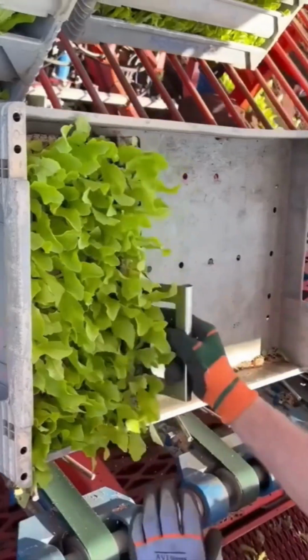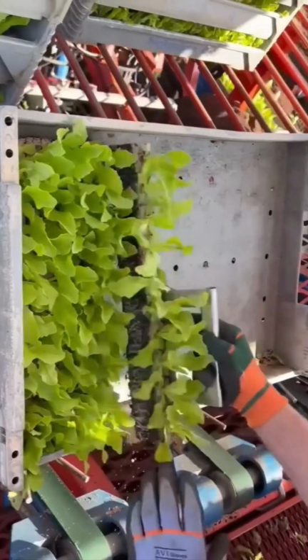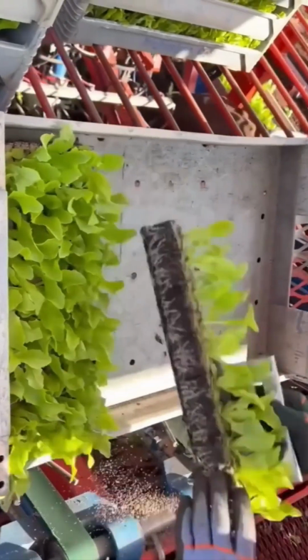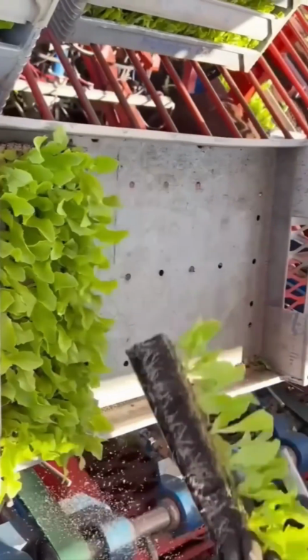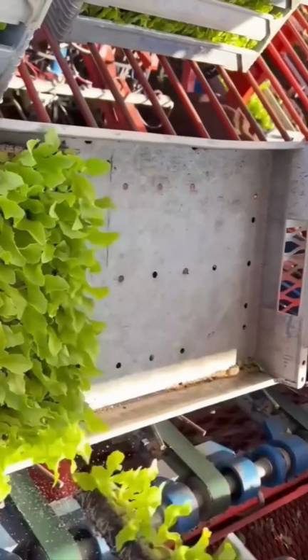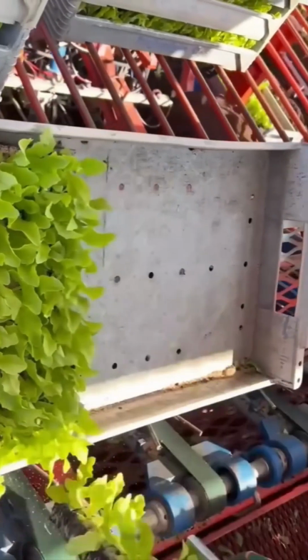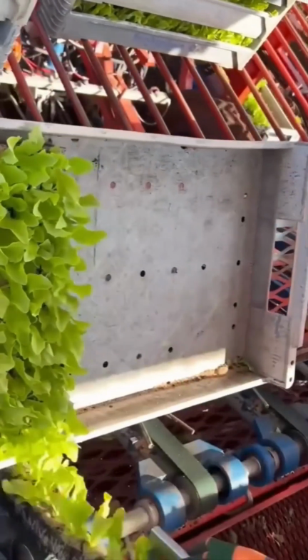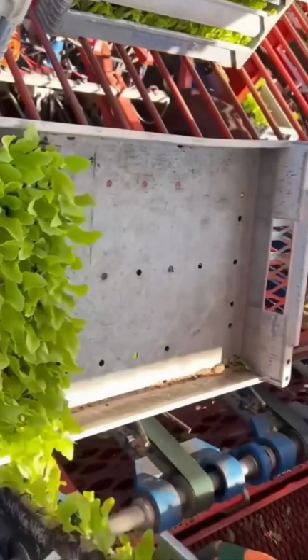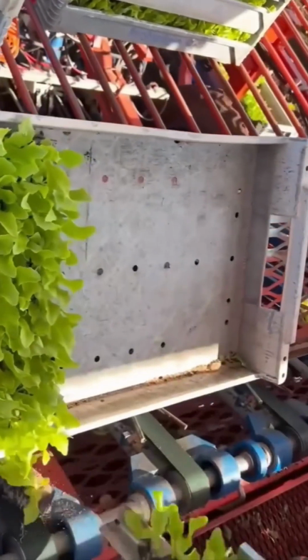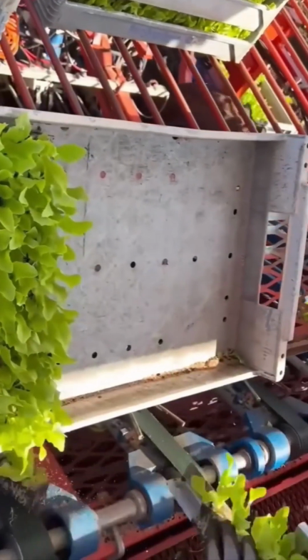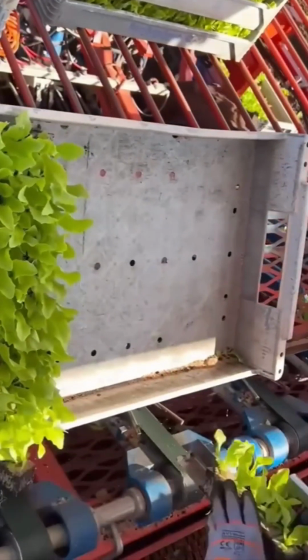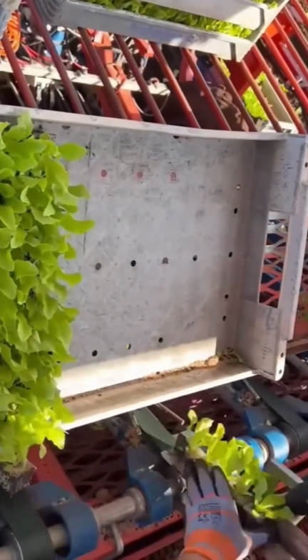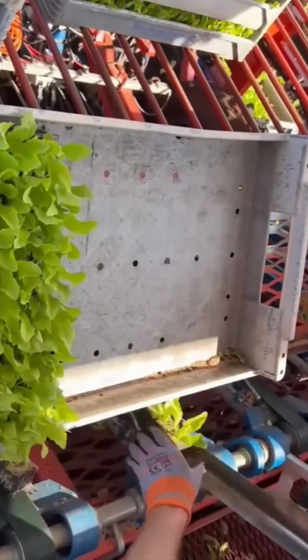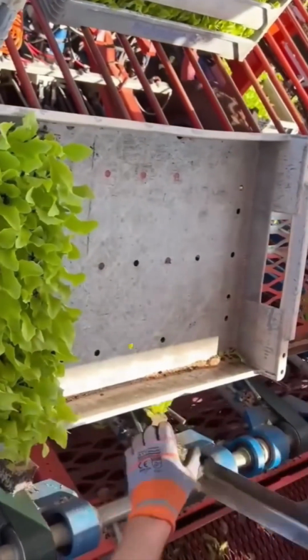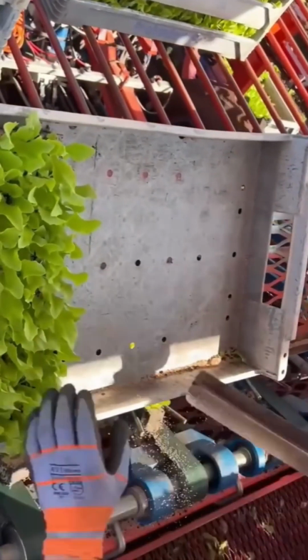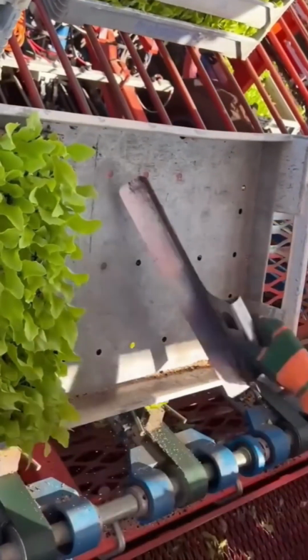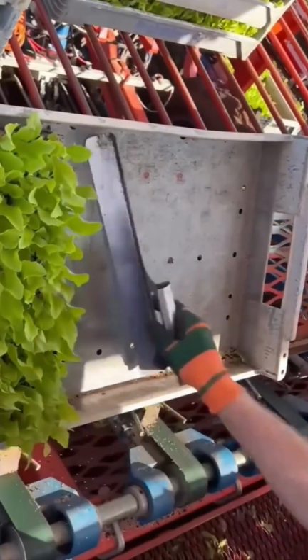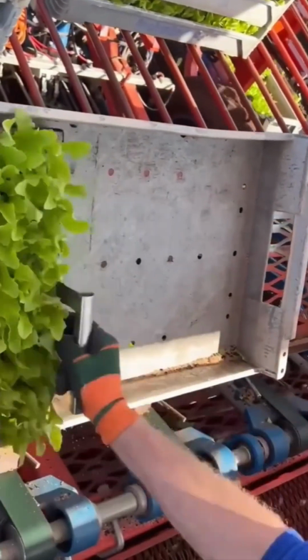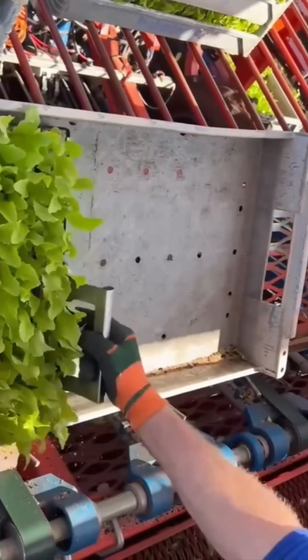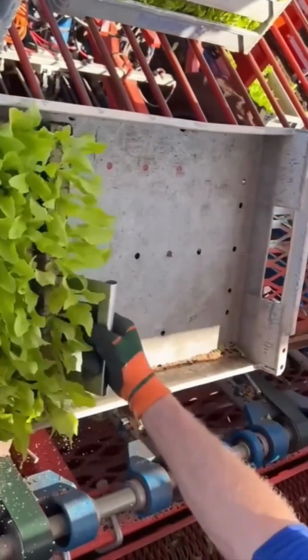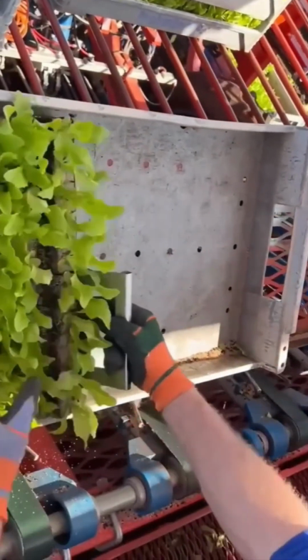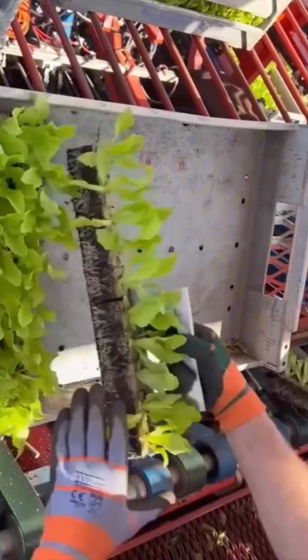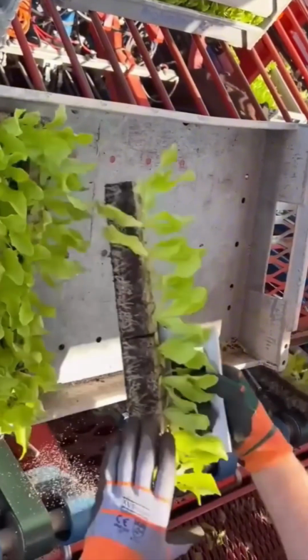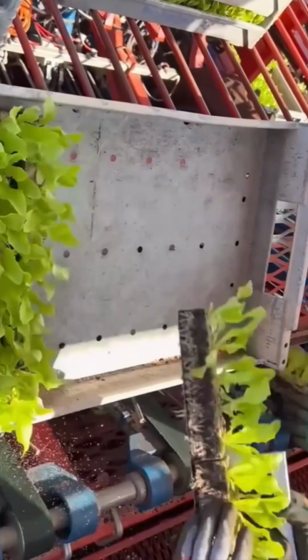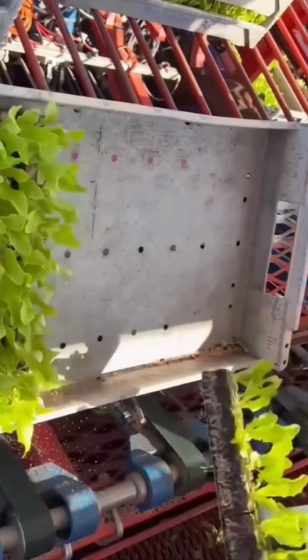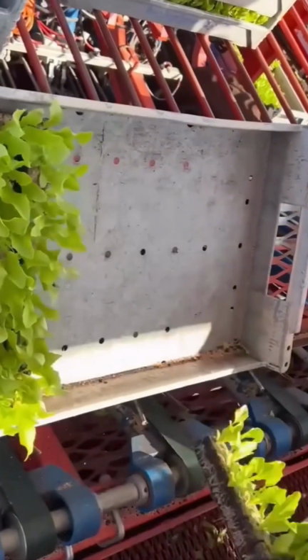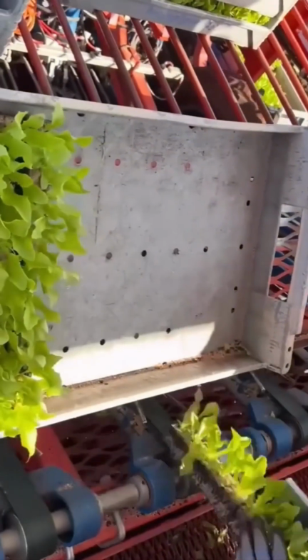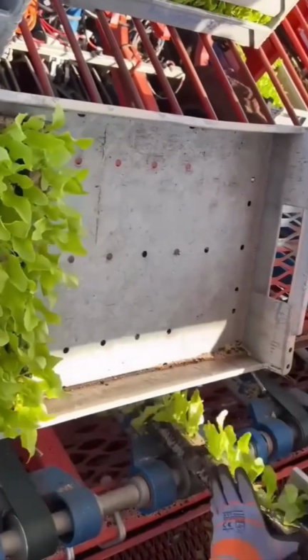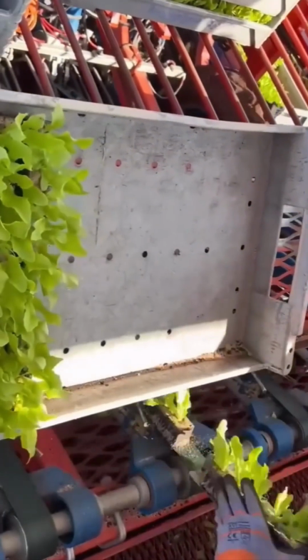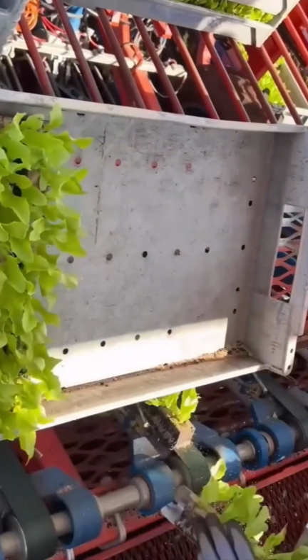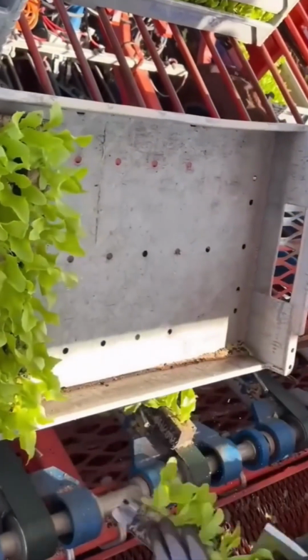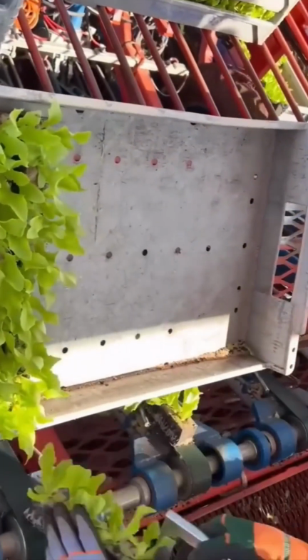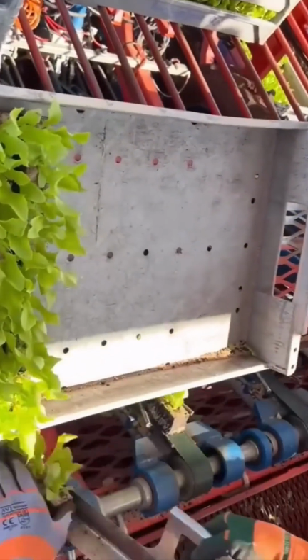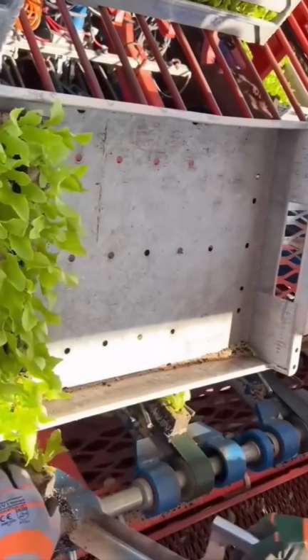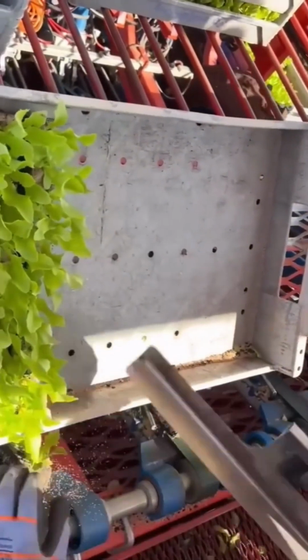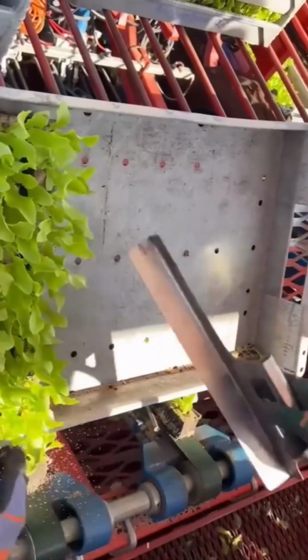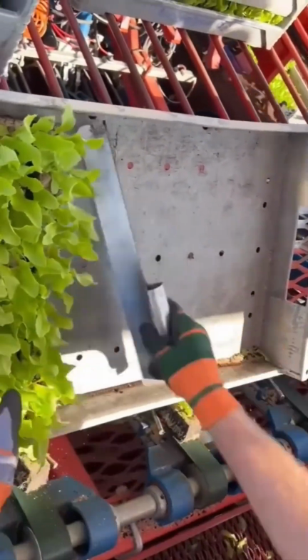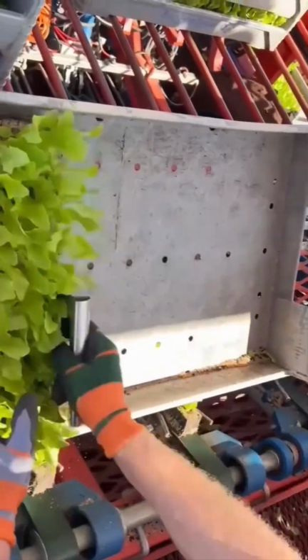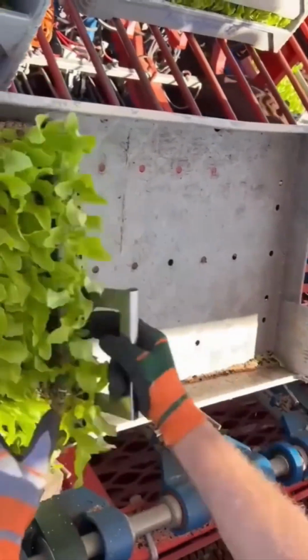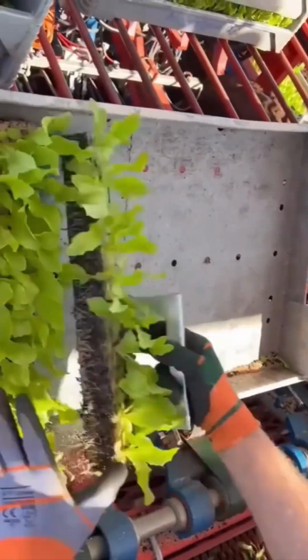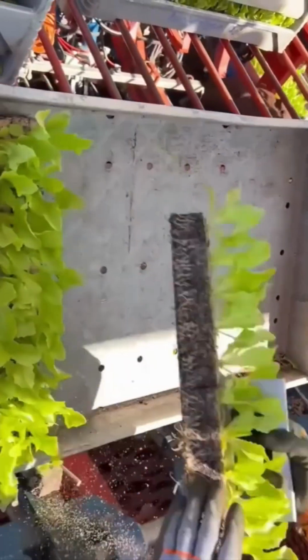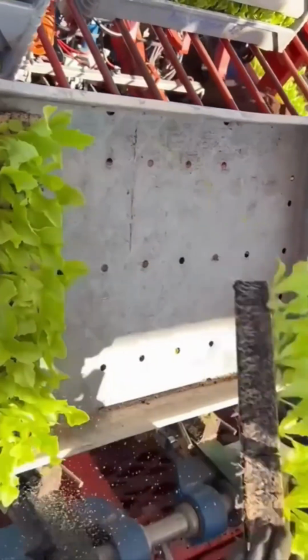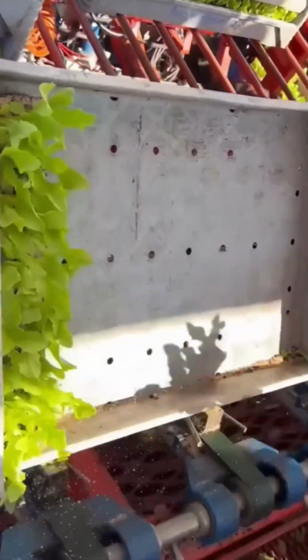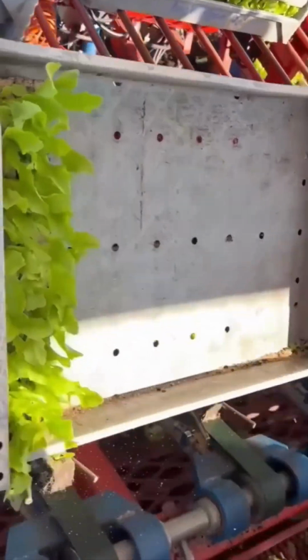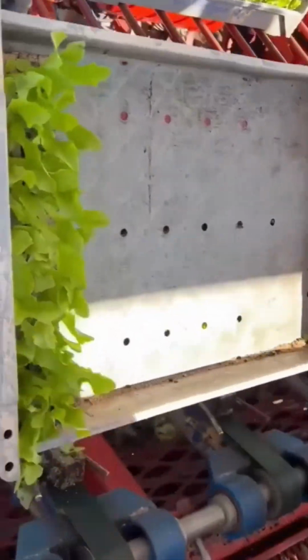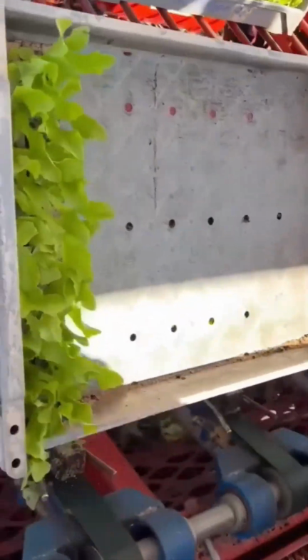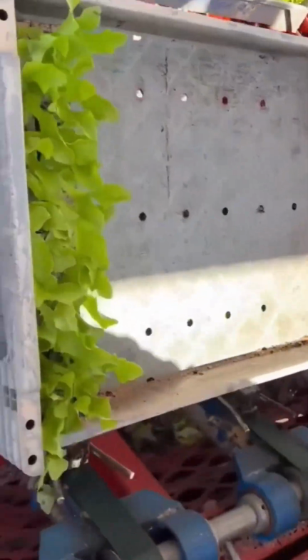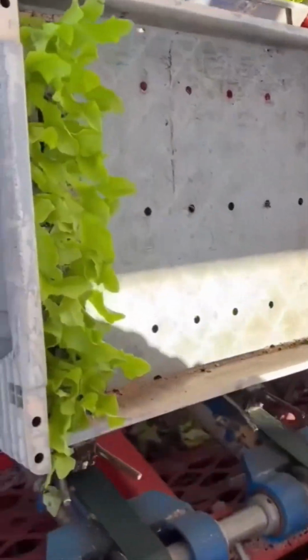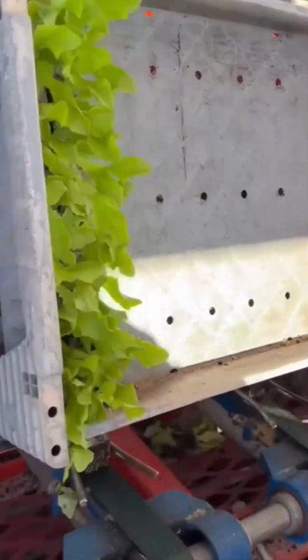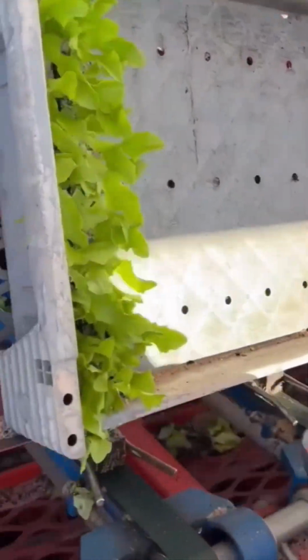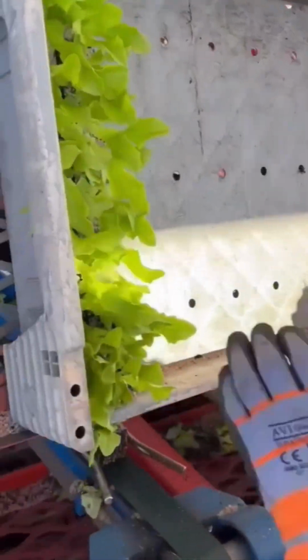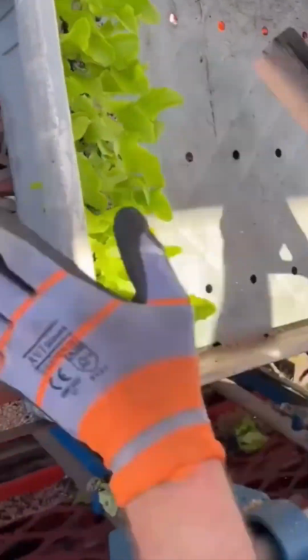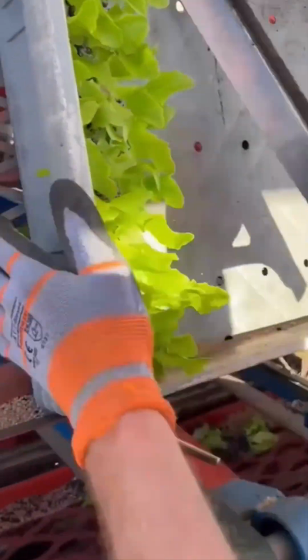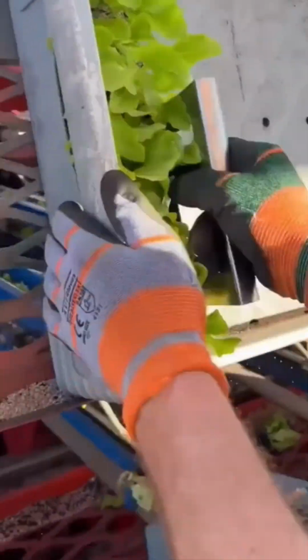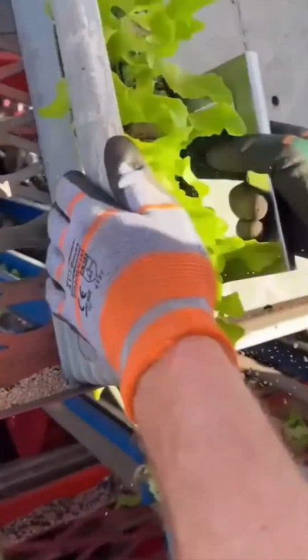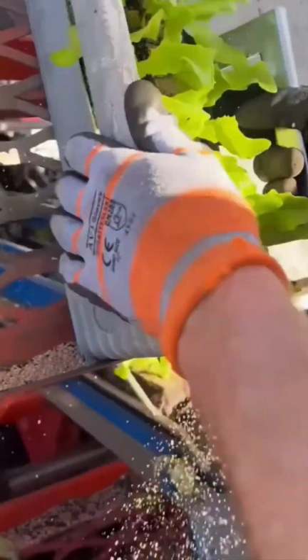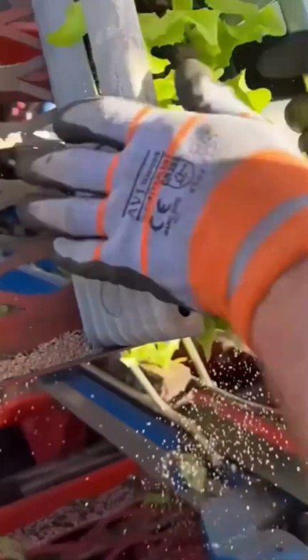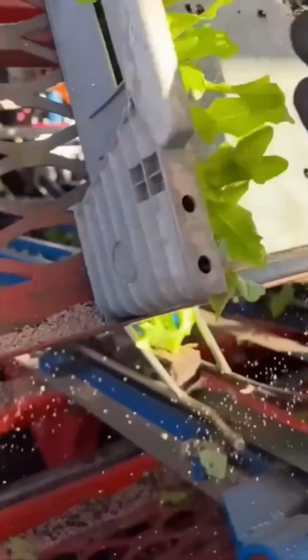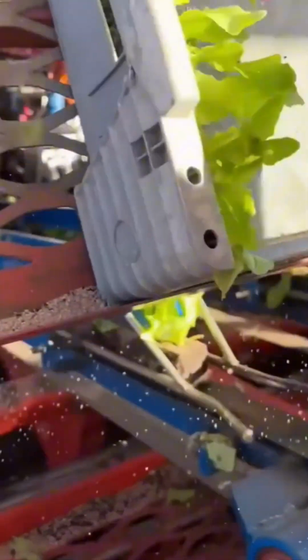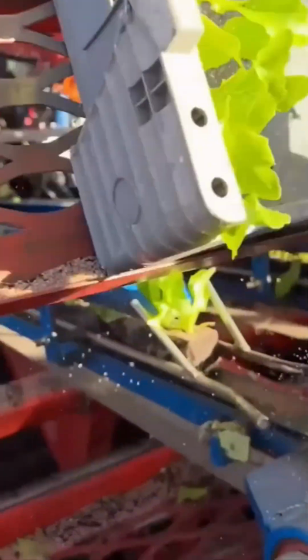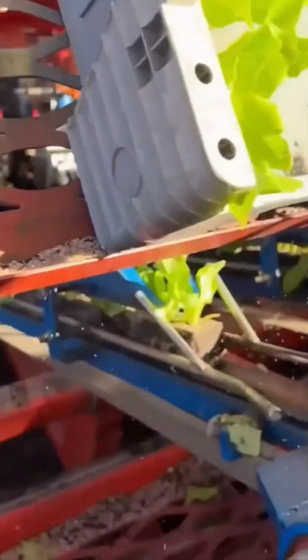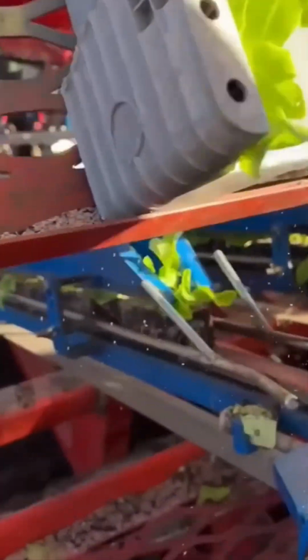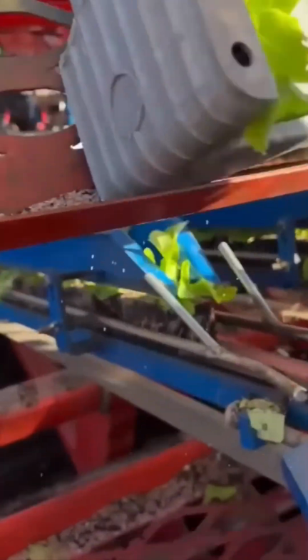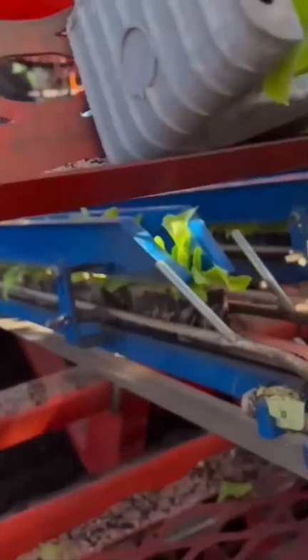Automated seed planter. It drops seeds into soil like it's dealing blackjack in Vegas. Except the jackpot is big.